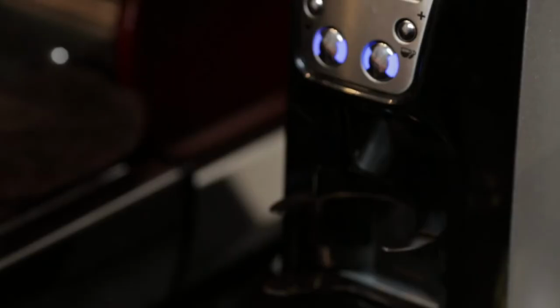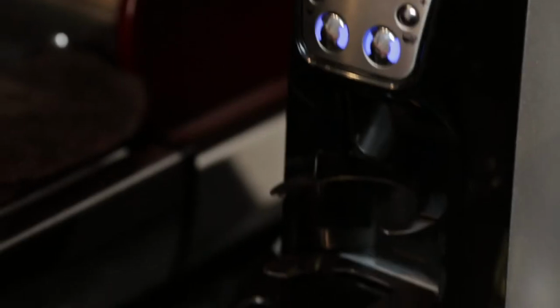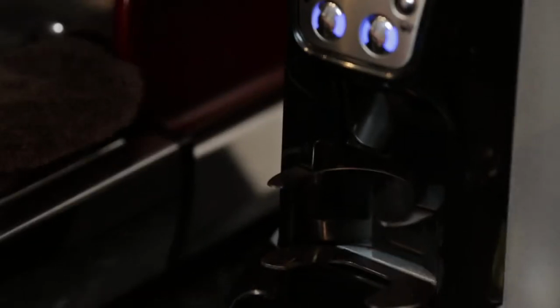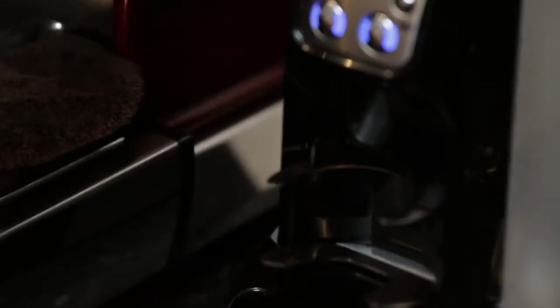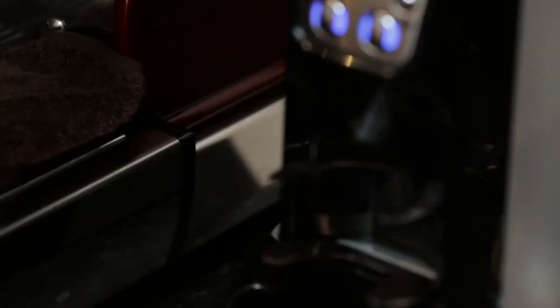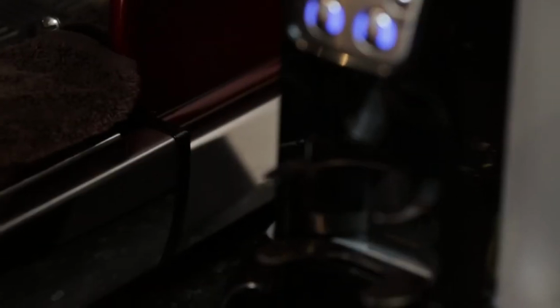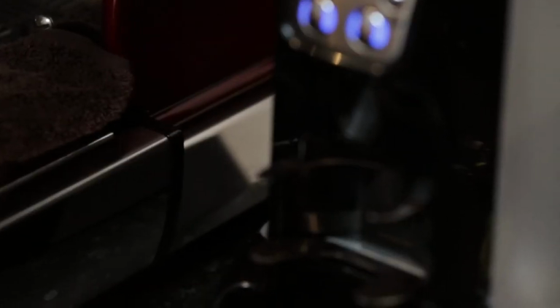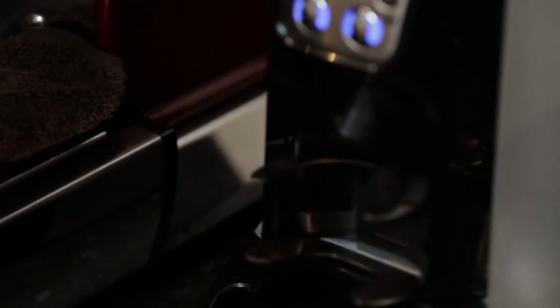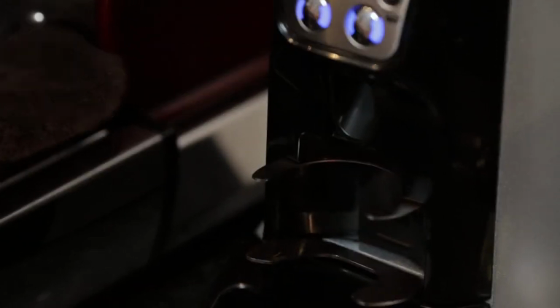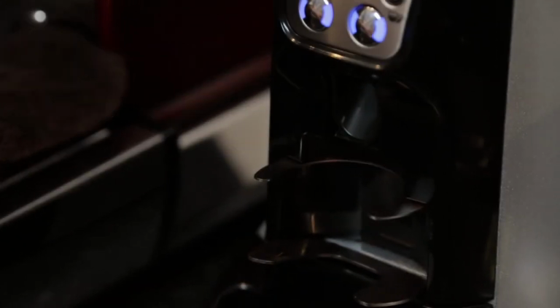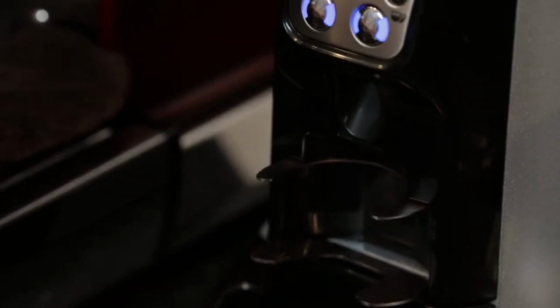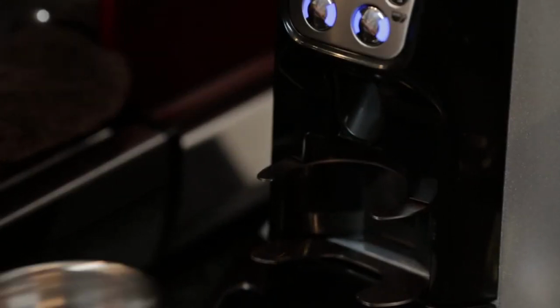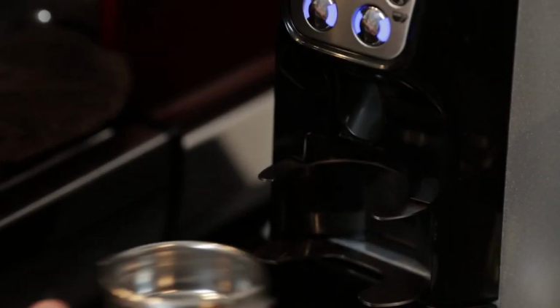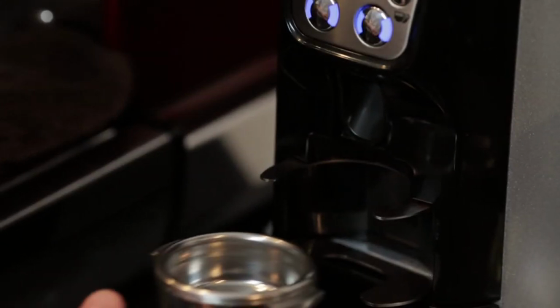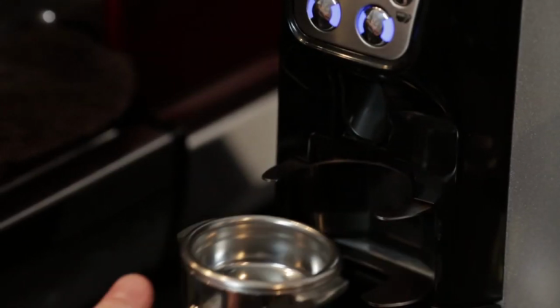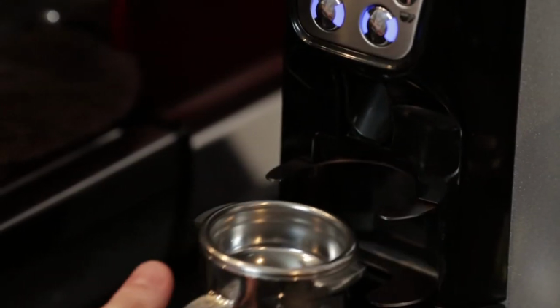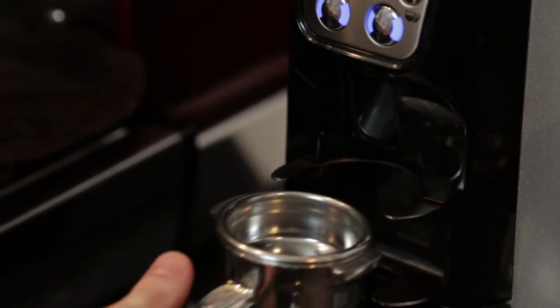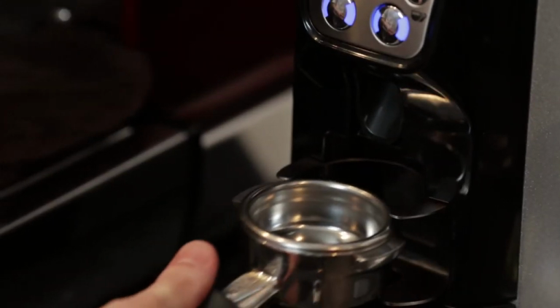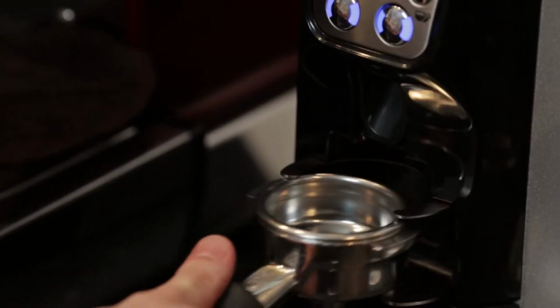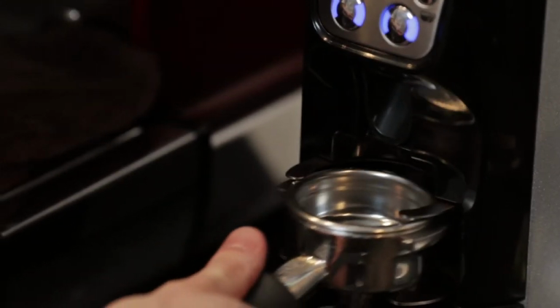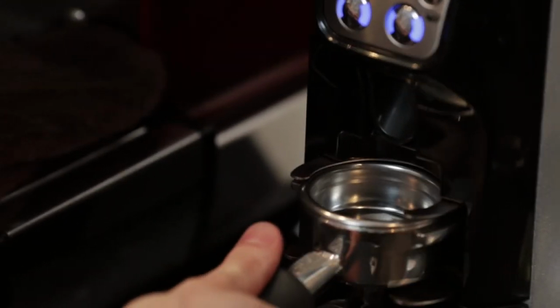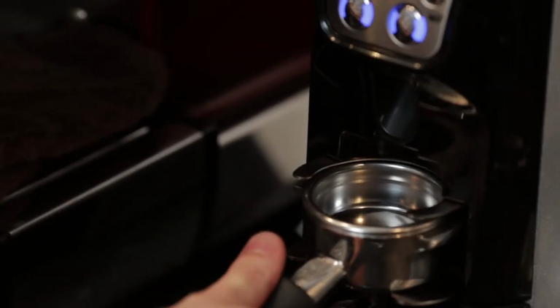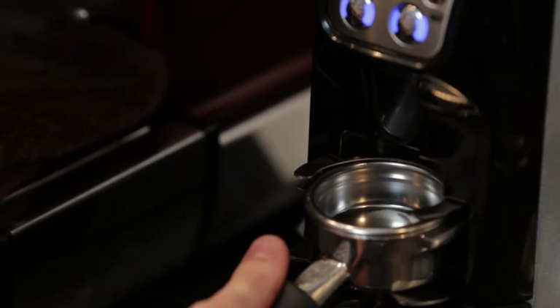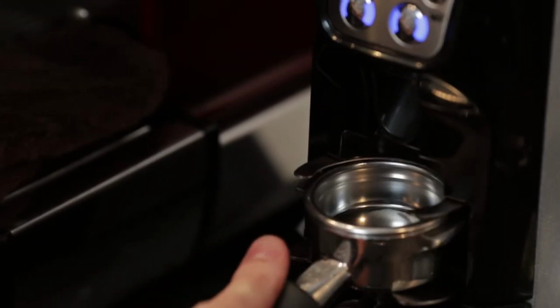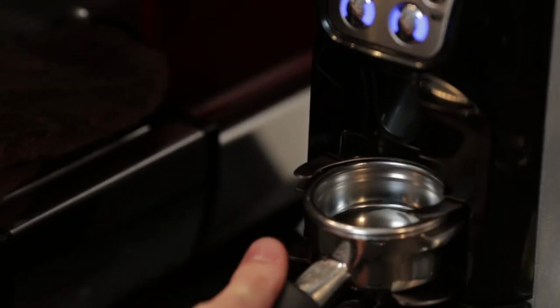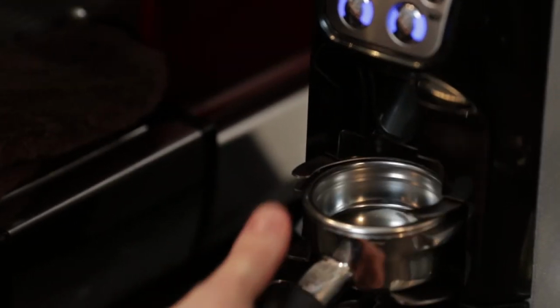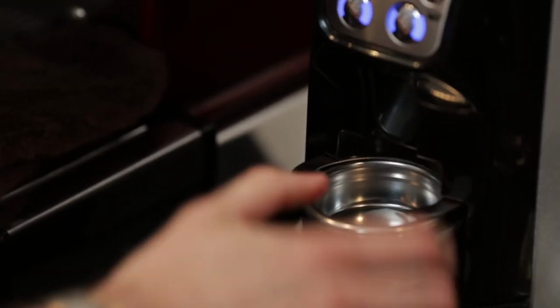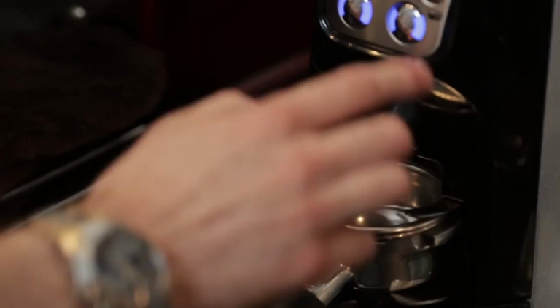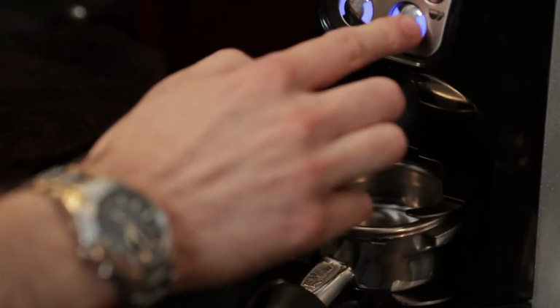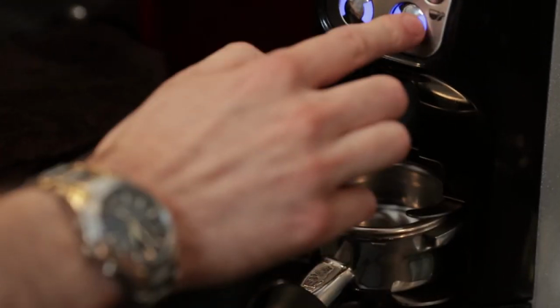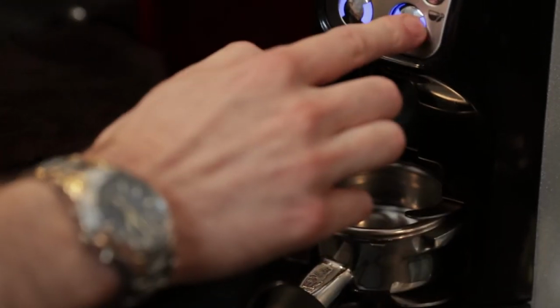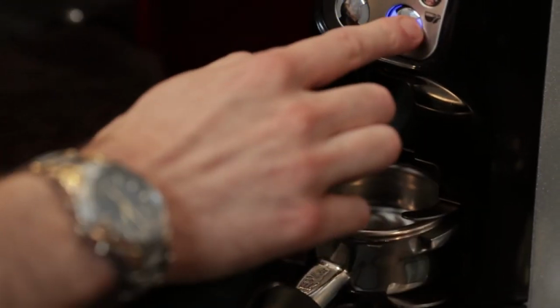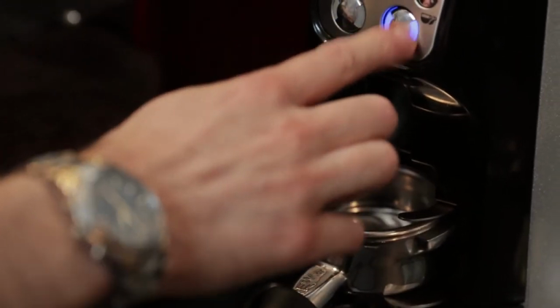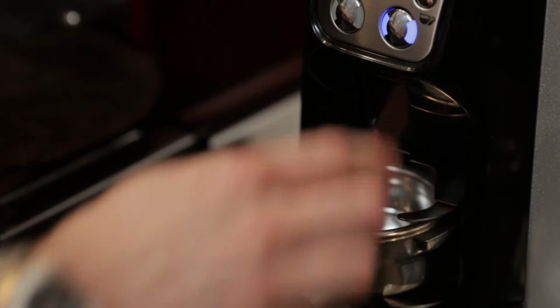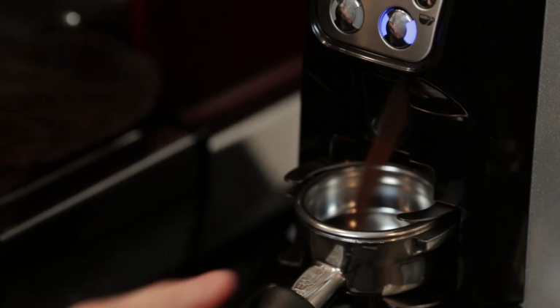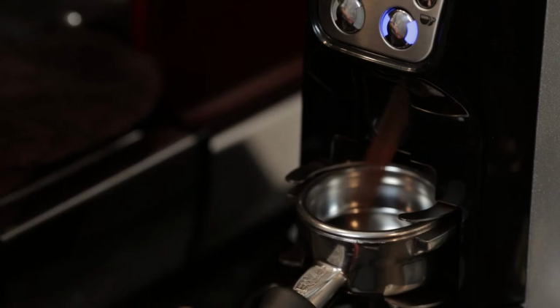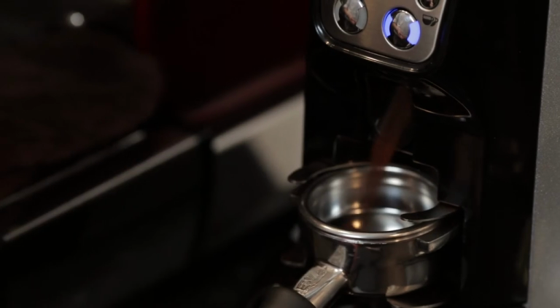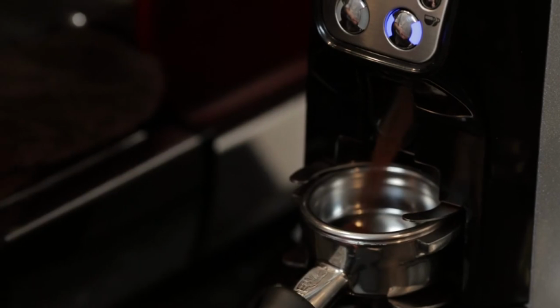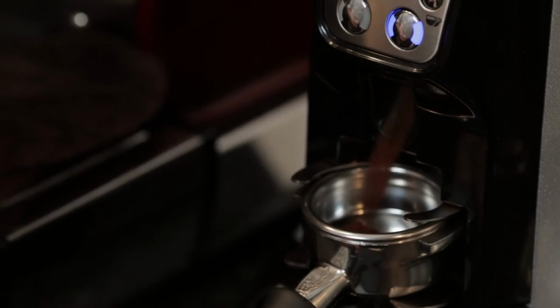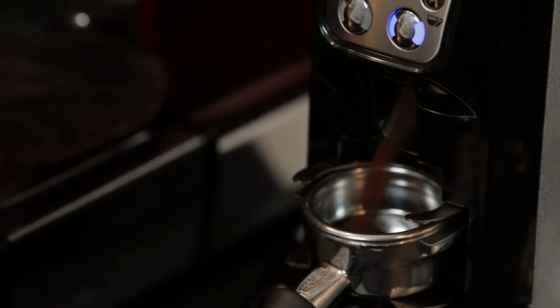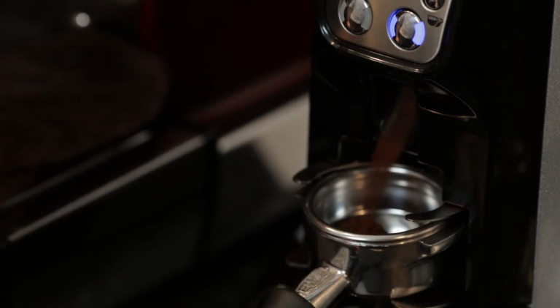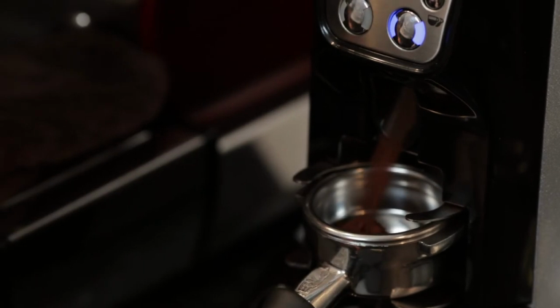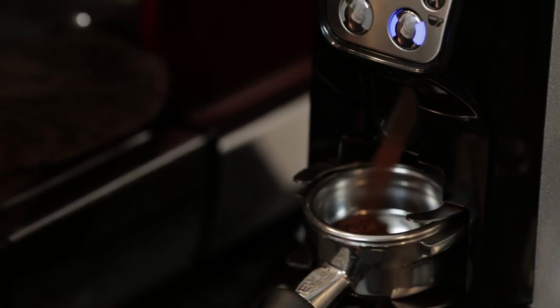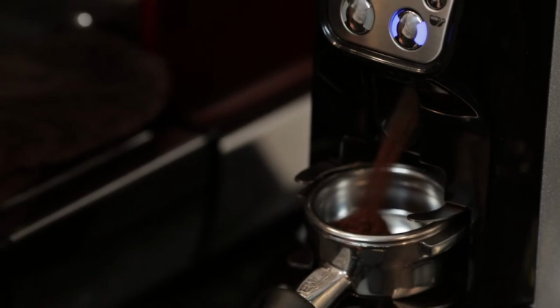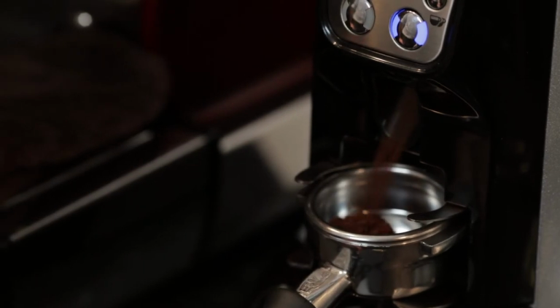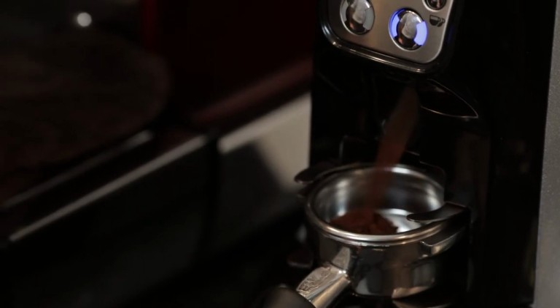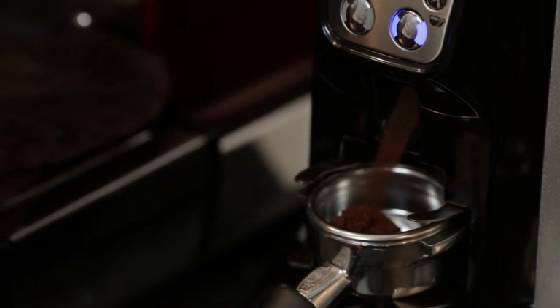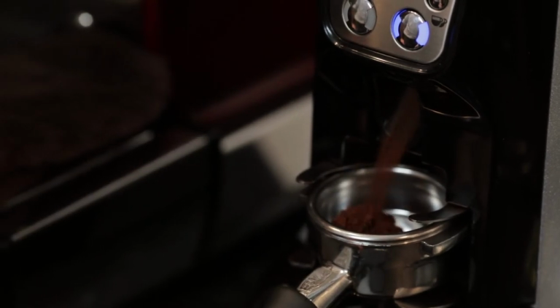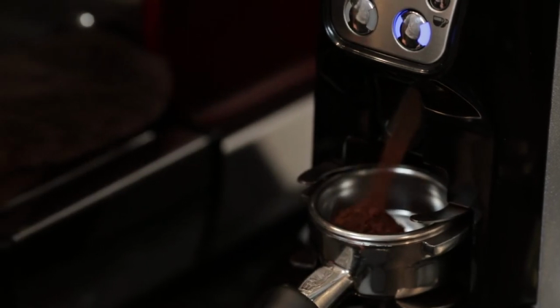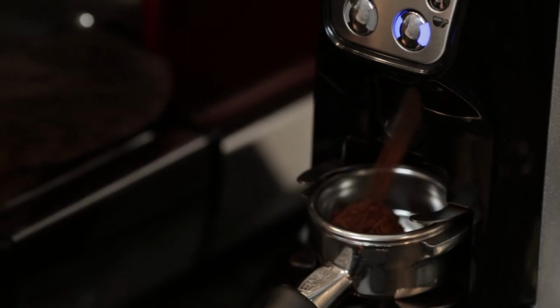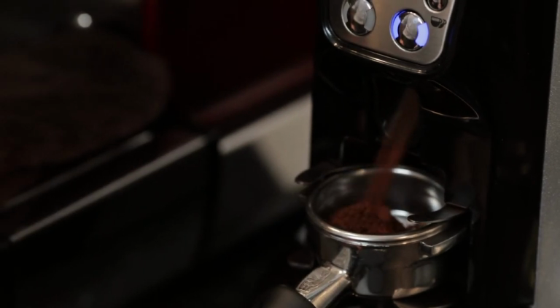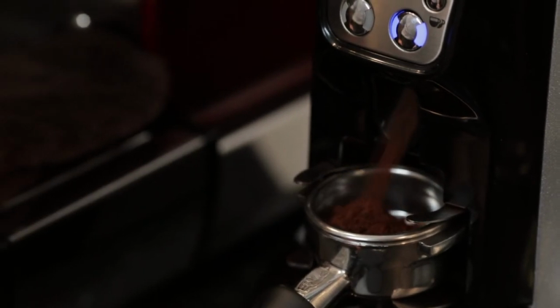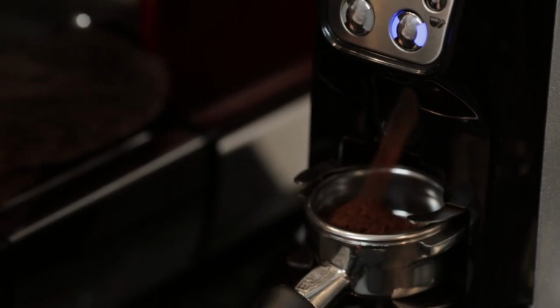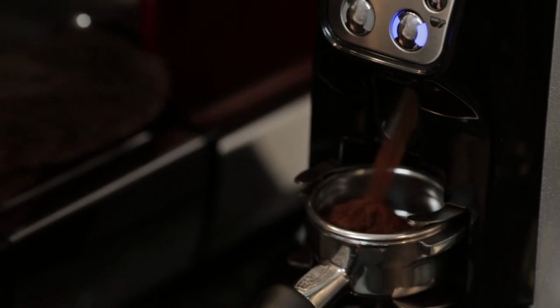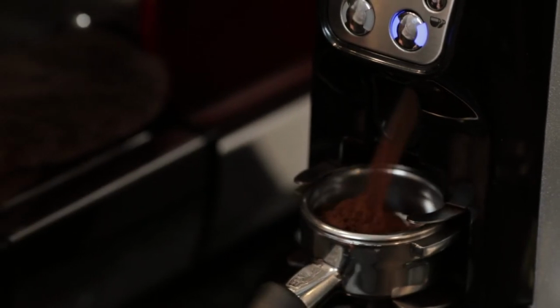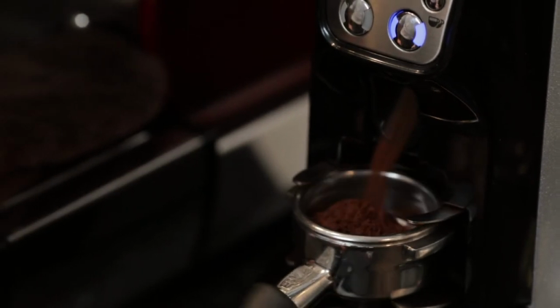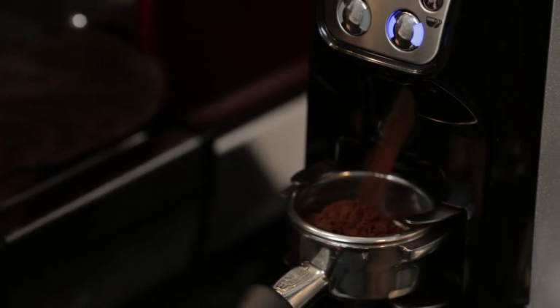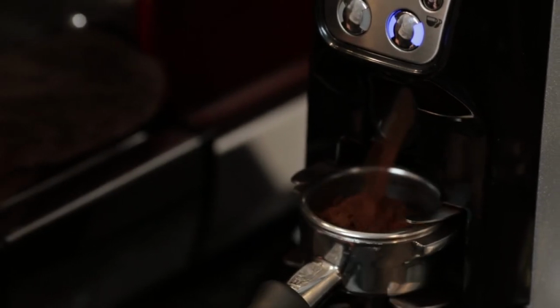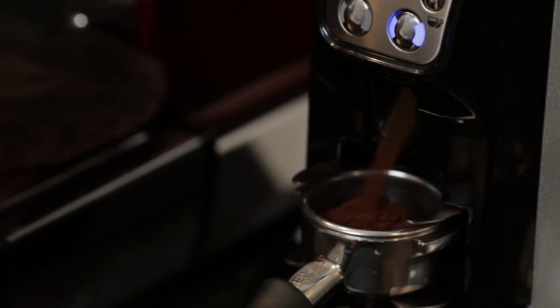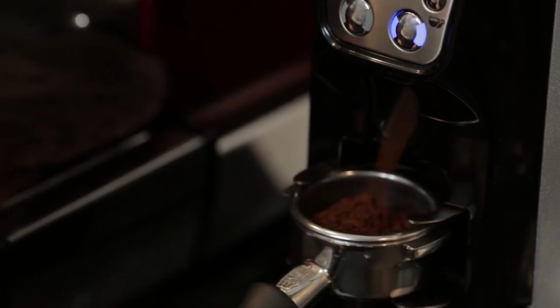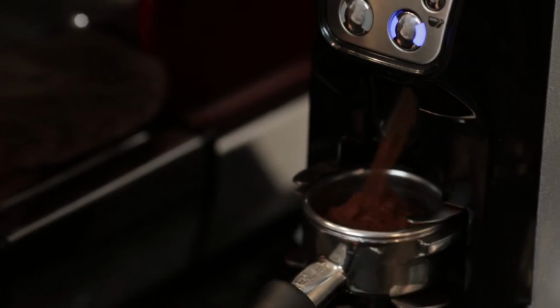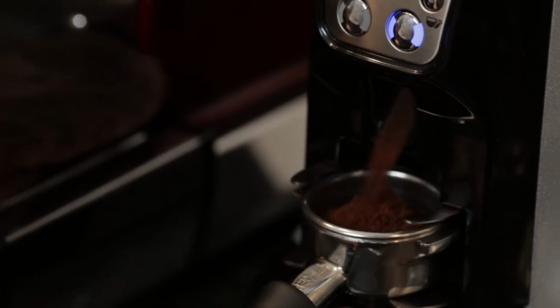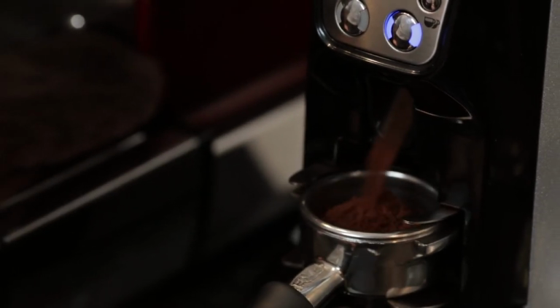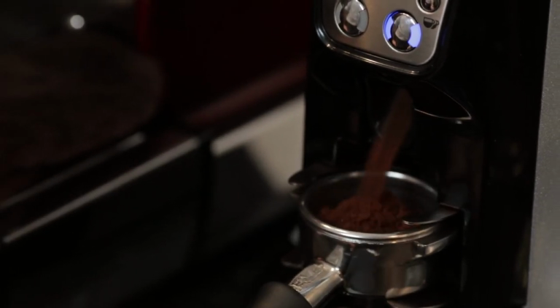Step 4: grind the coffee, pressing the correct button for the dose of coffee, making sure to catch all the grounds for a consistent dose.